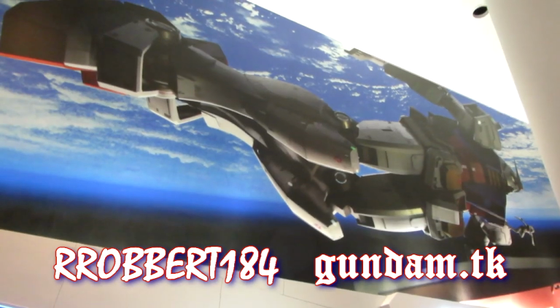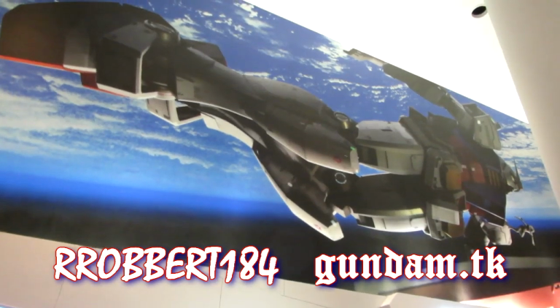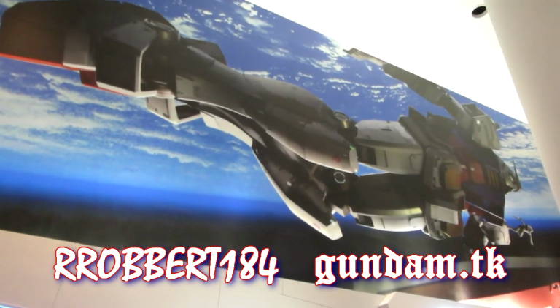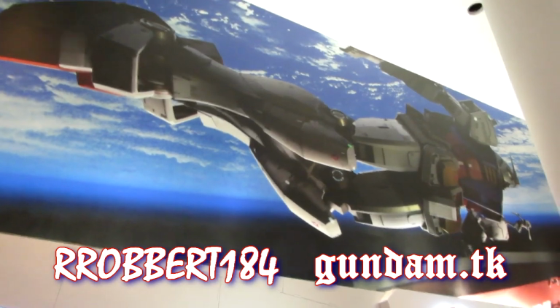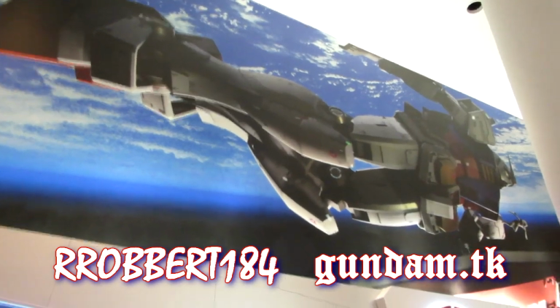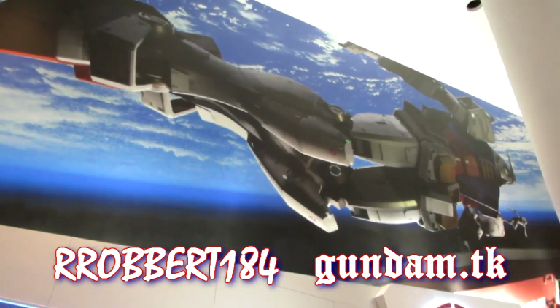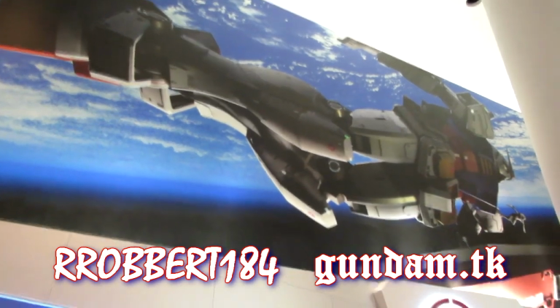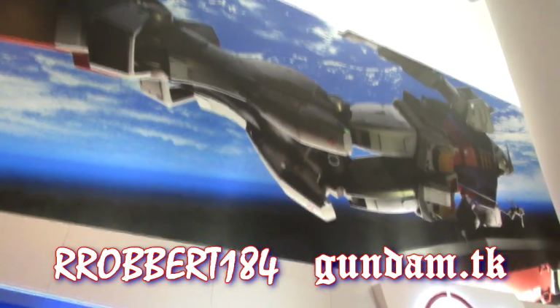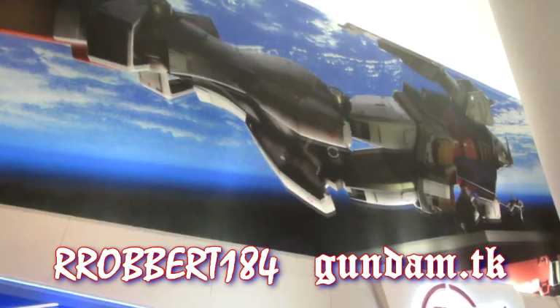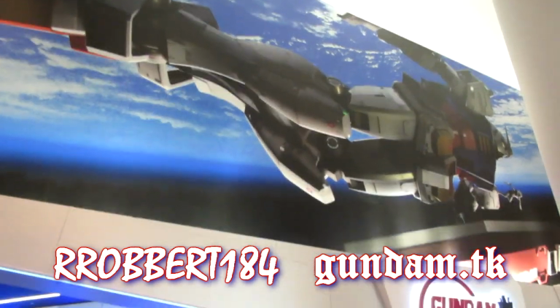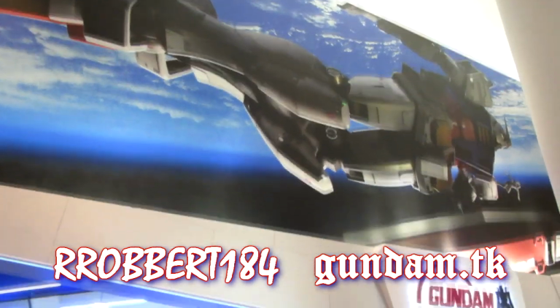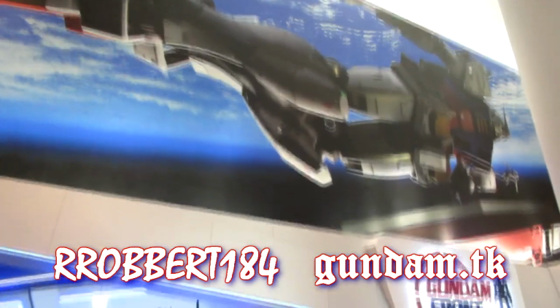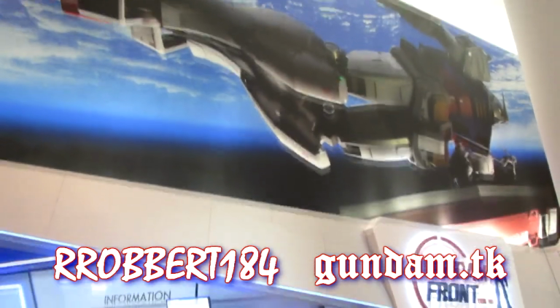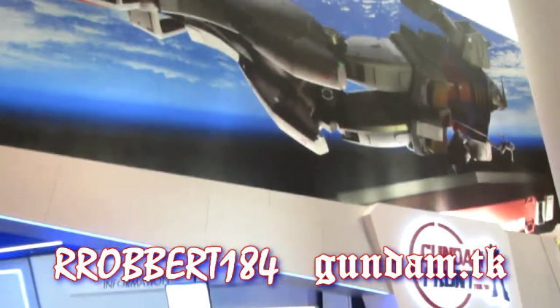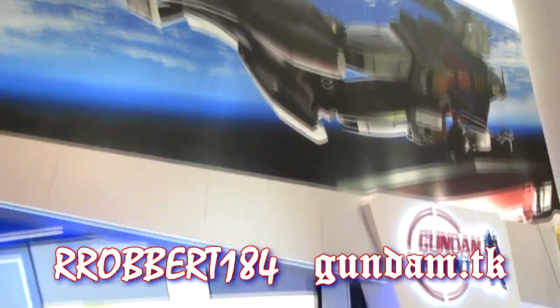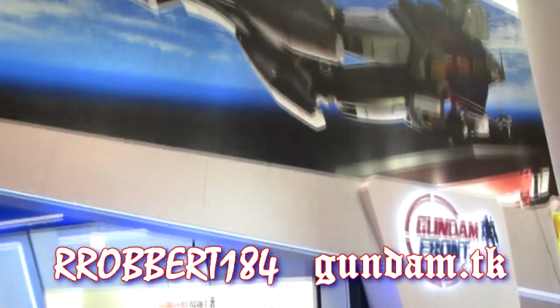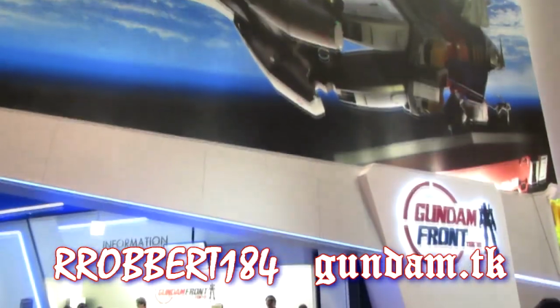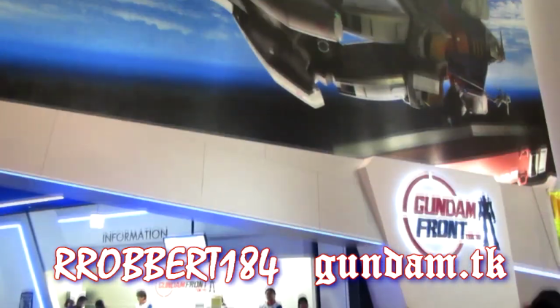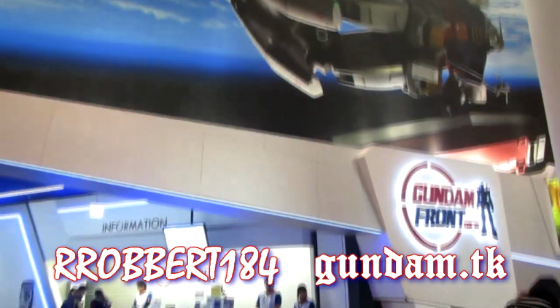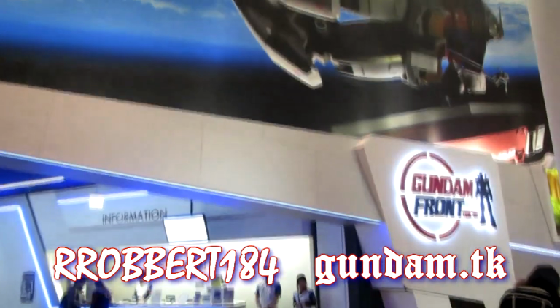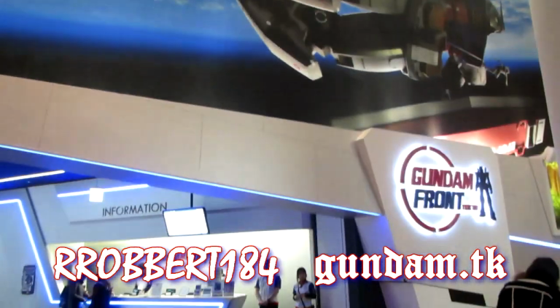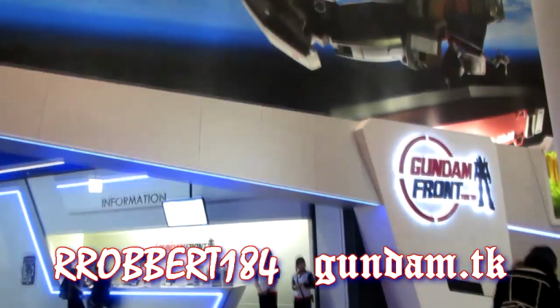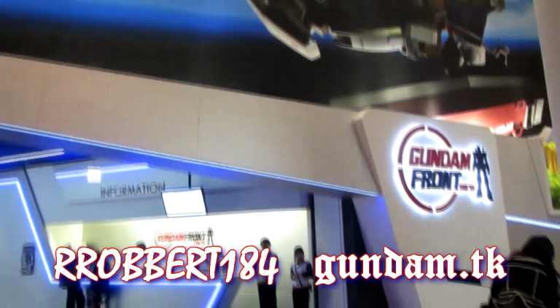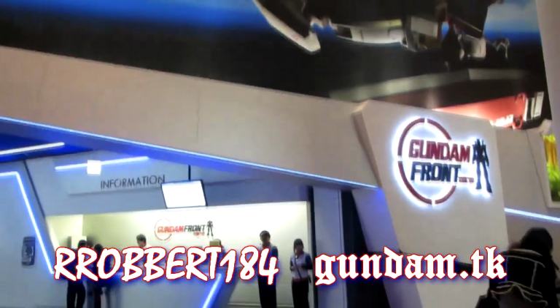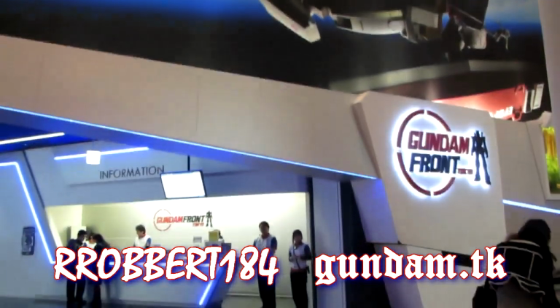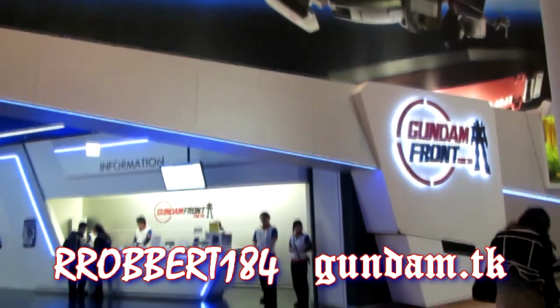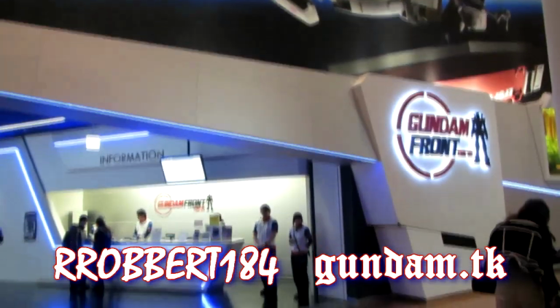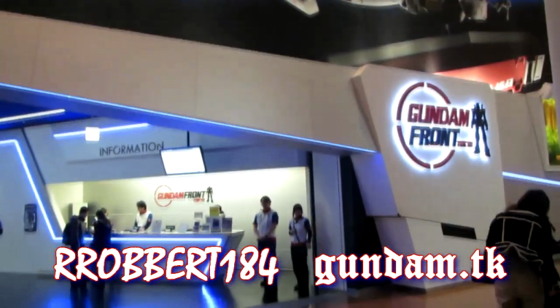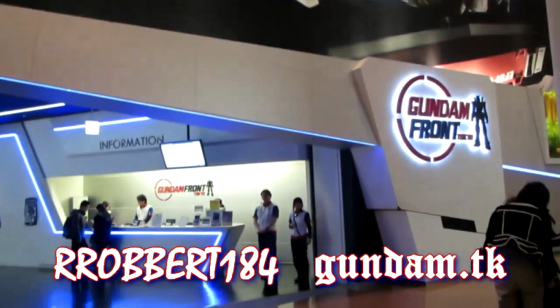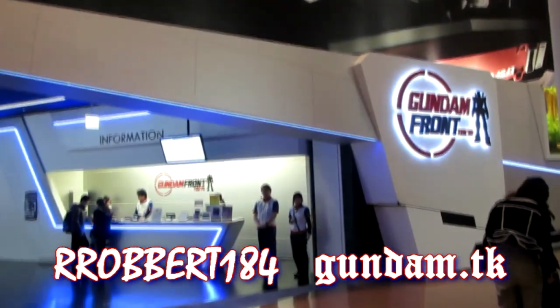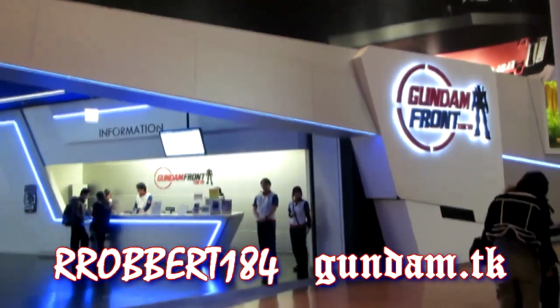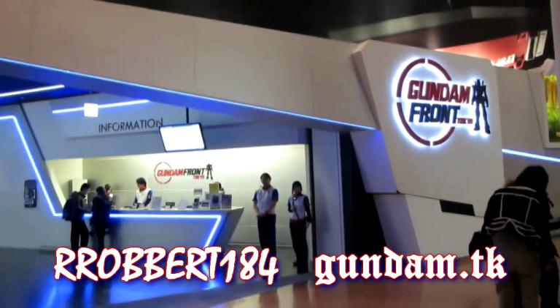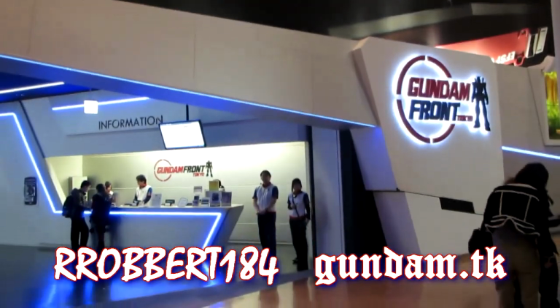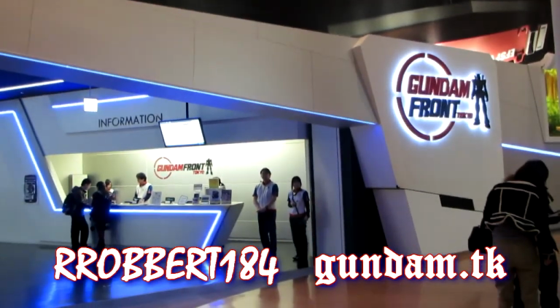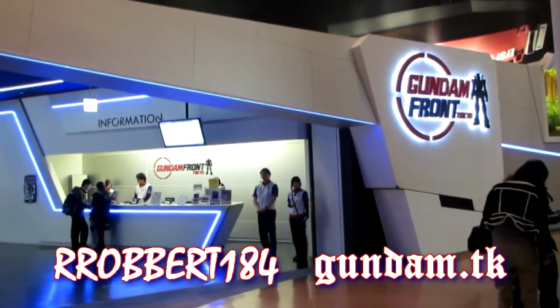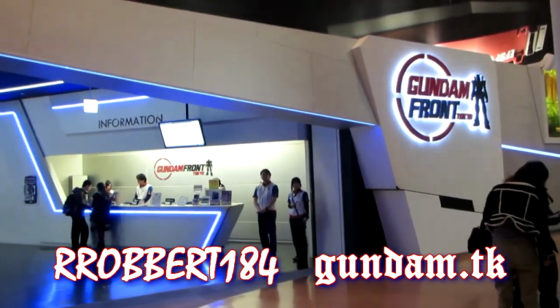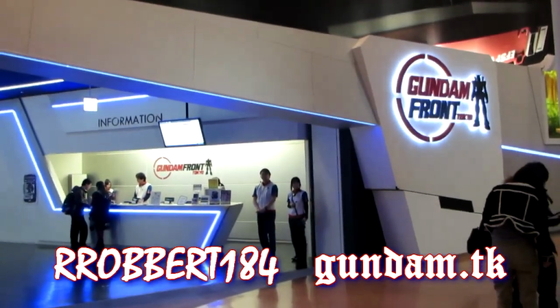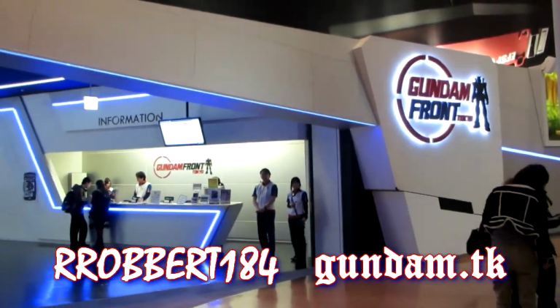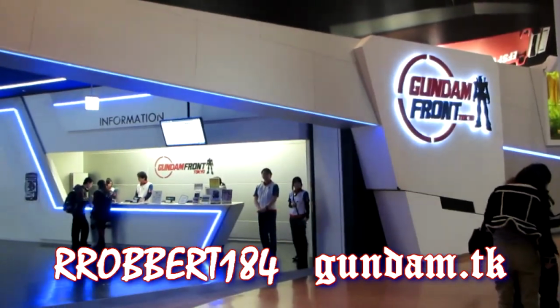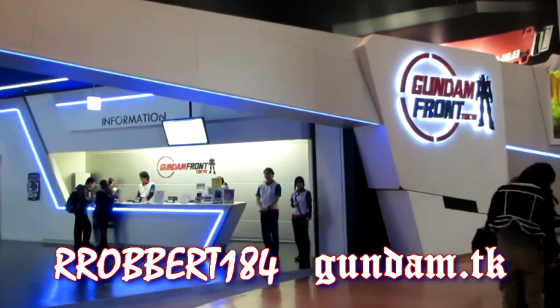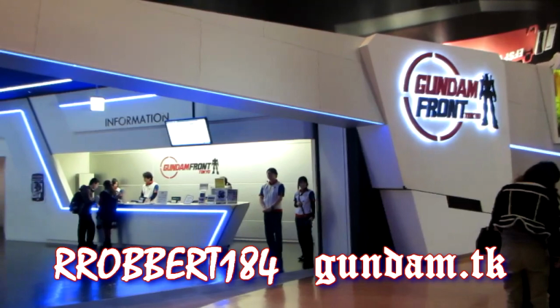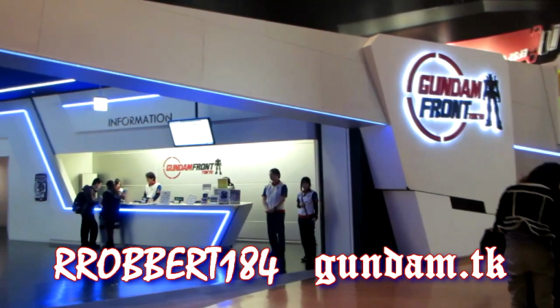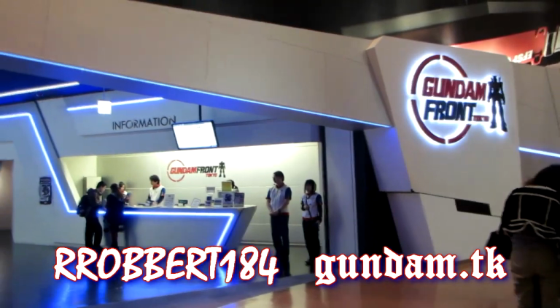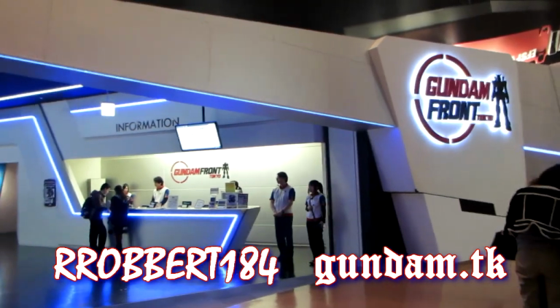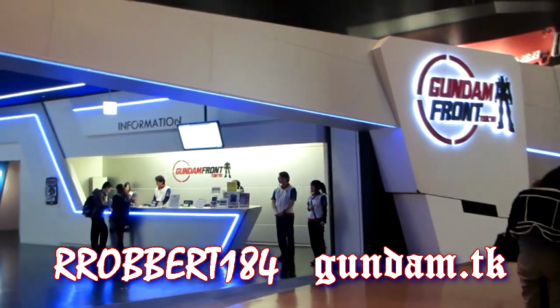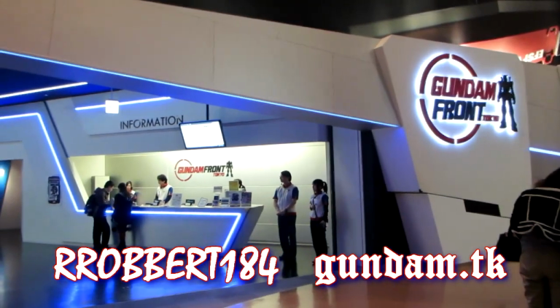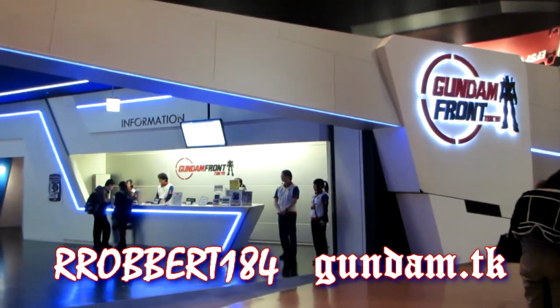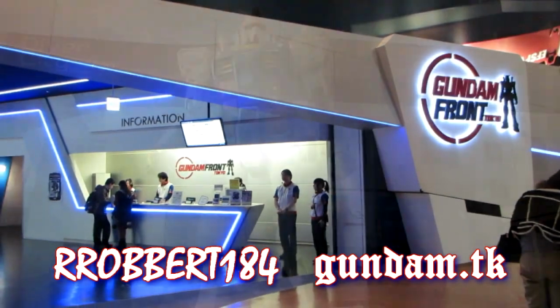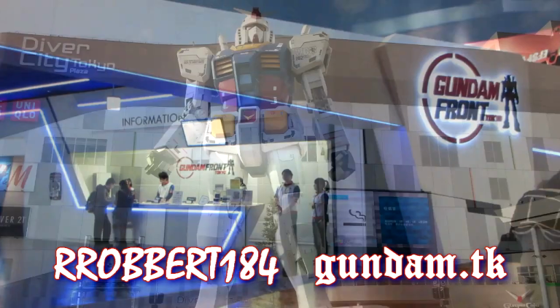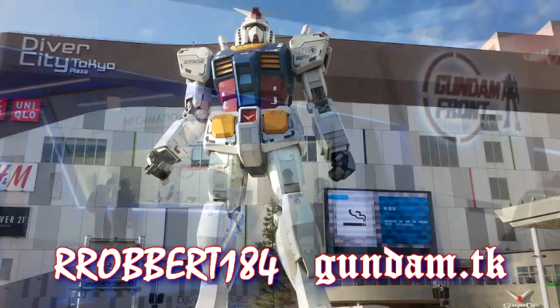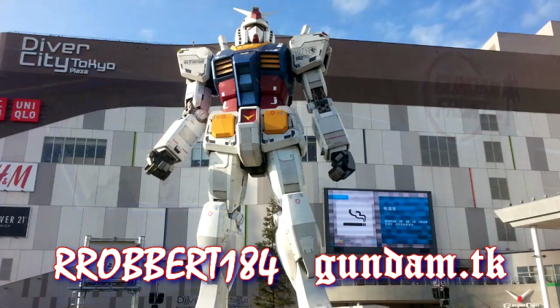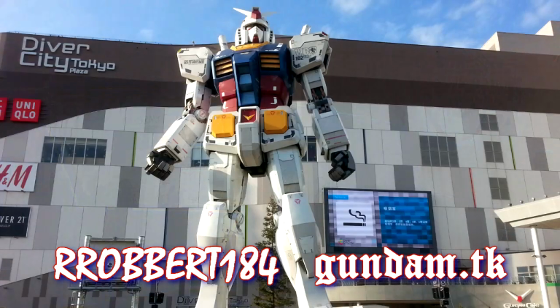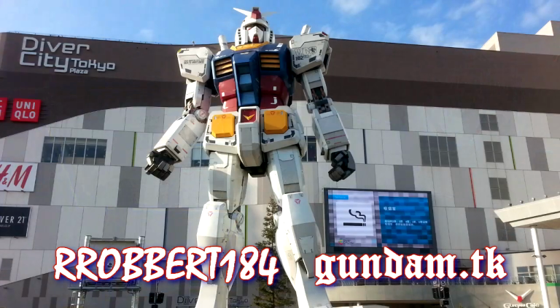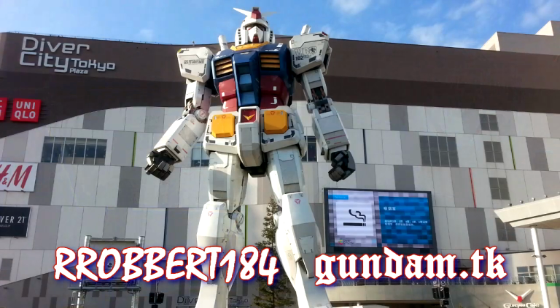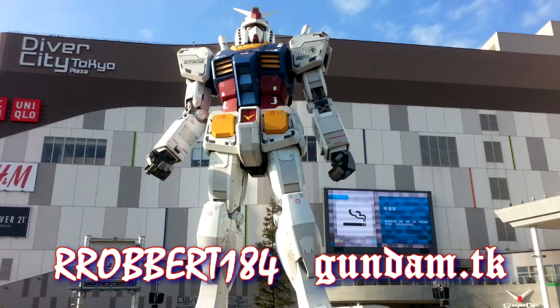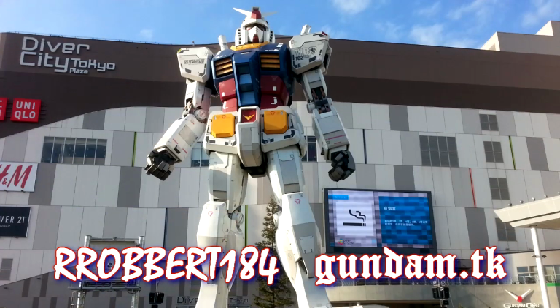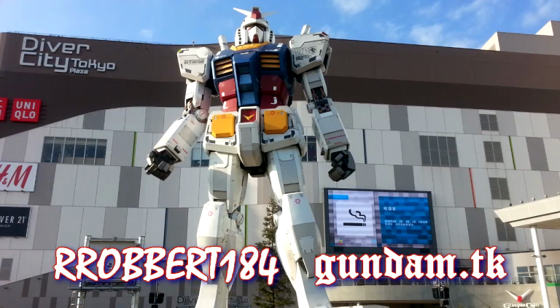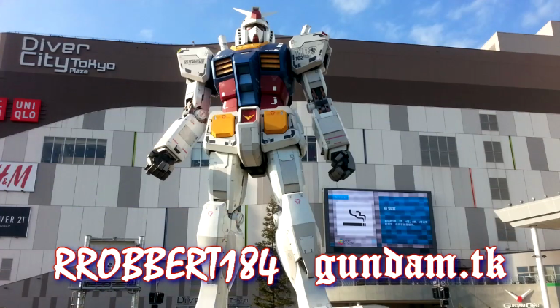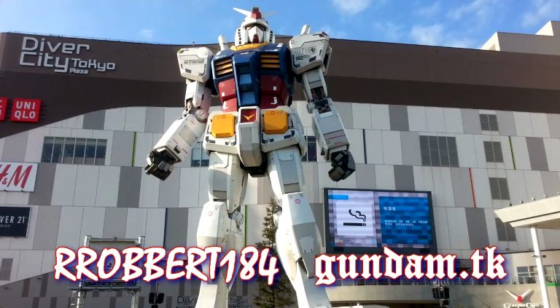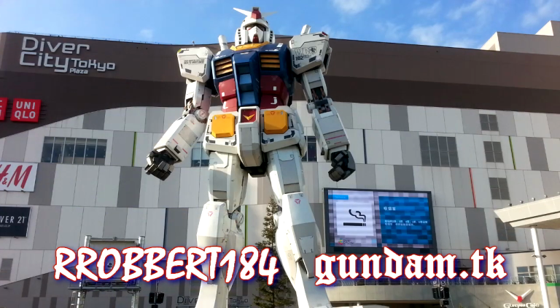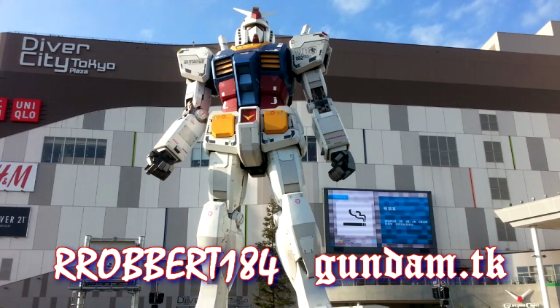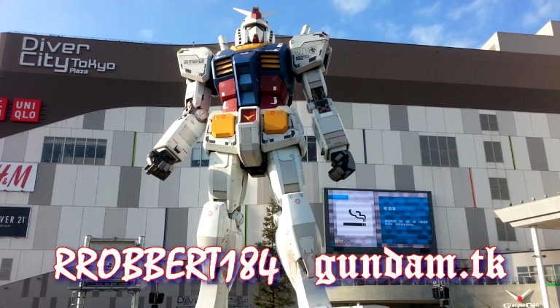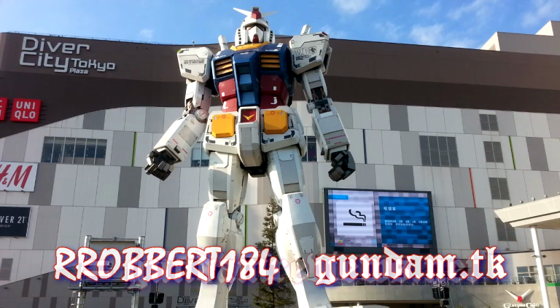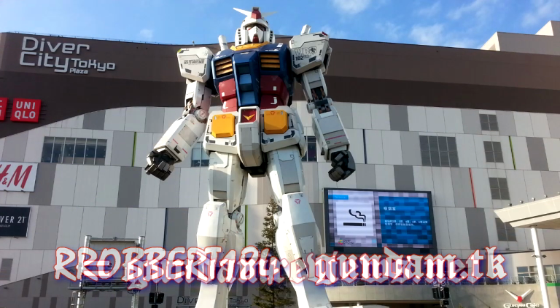Hey, what's up again everybody — Robert184, 2Rs2Bs, Gundam.tk — Gundam Front Tokyo if you're heading to Odaiba.